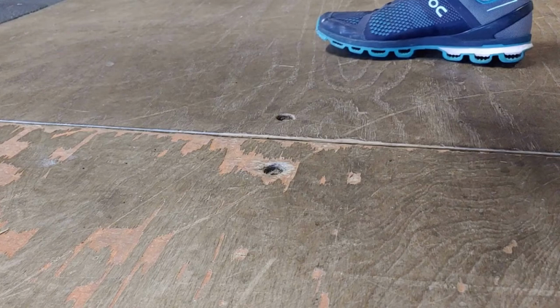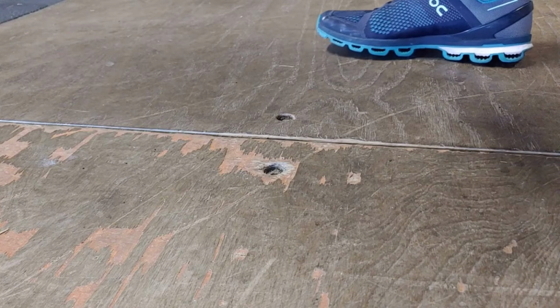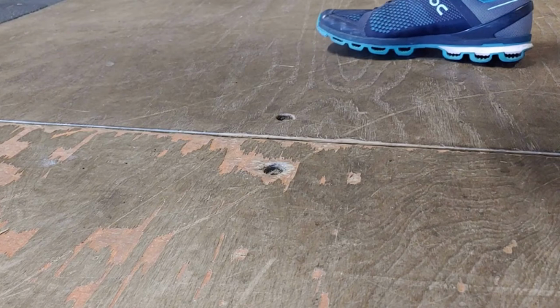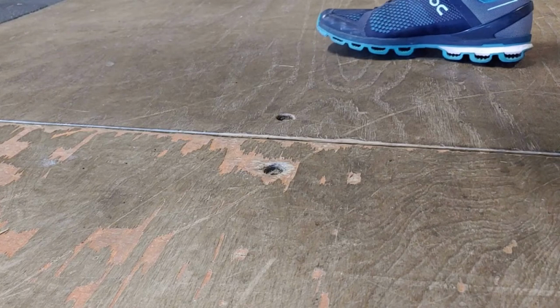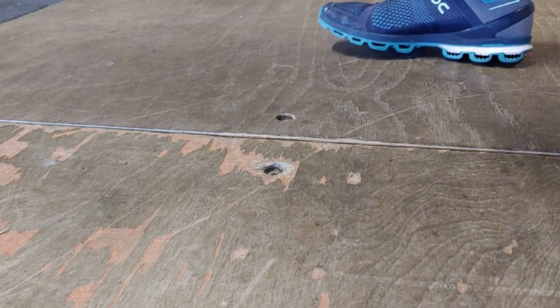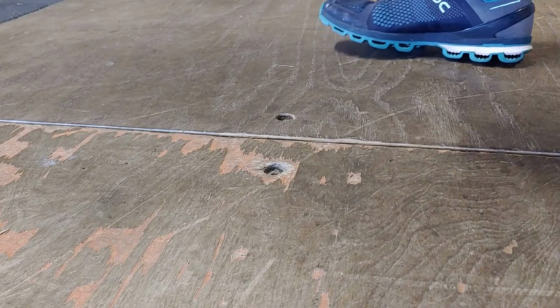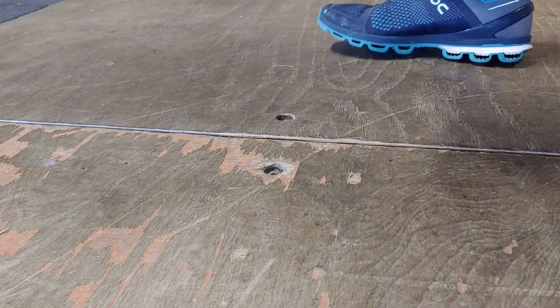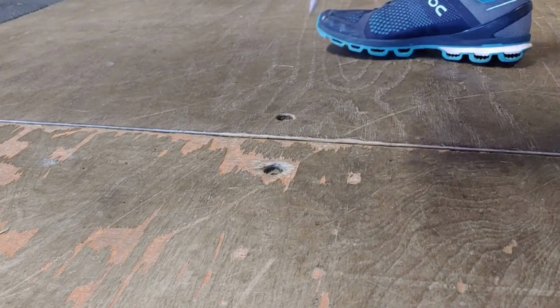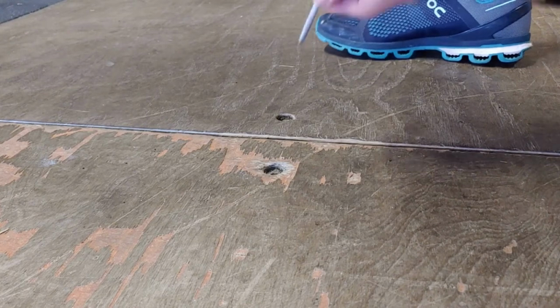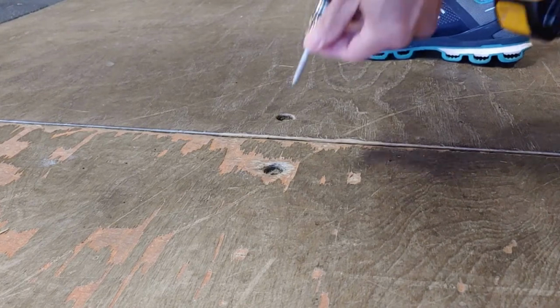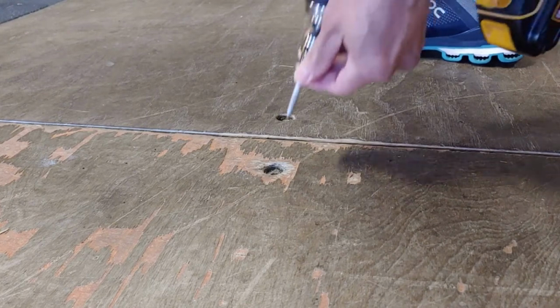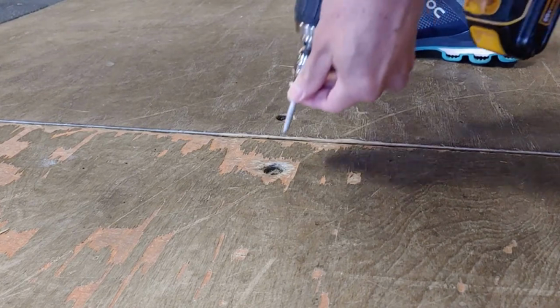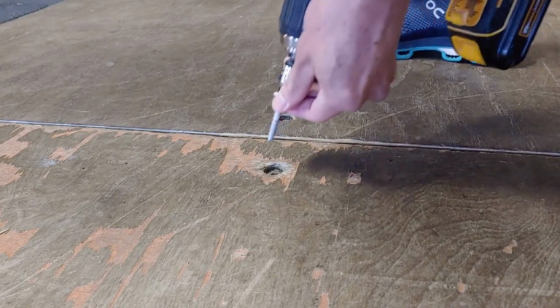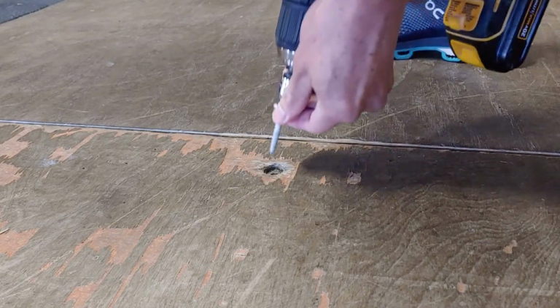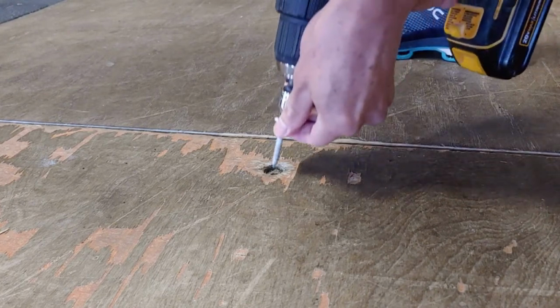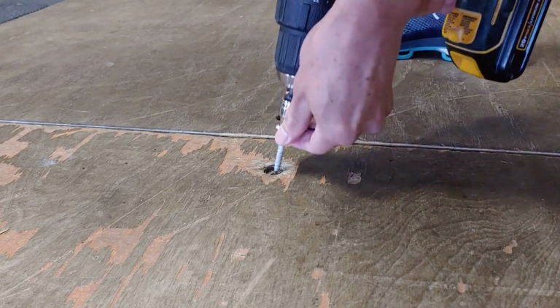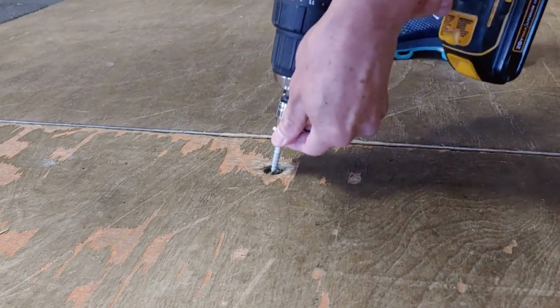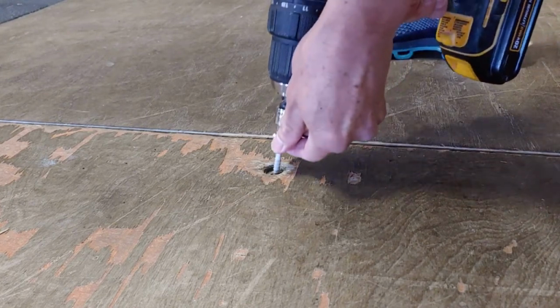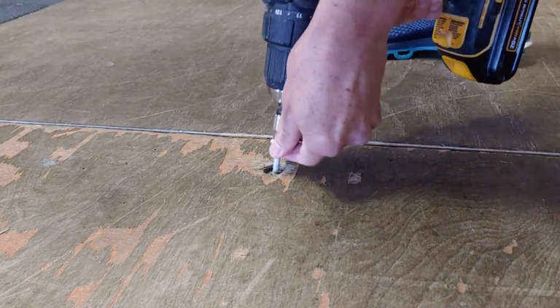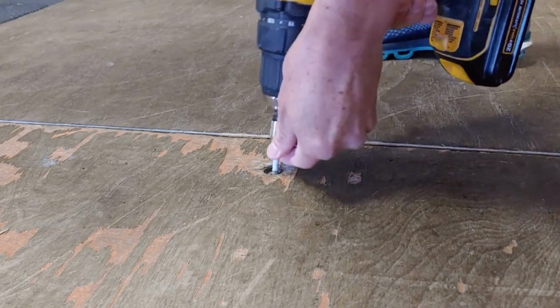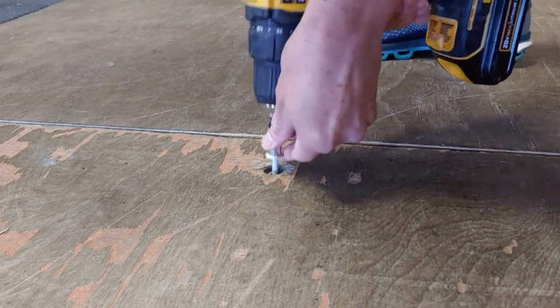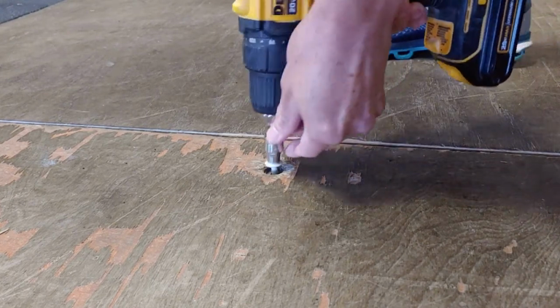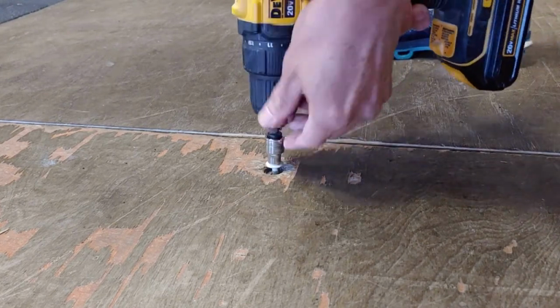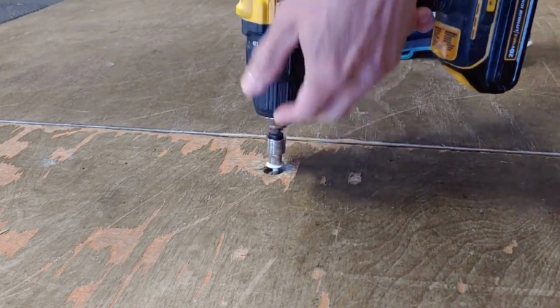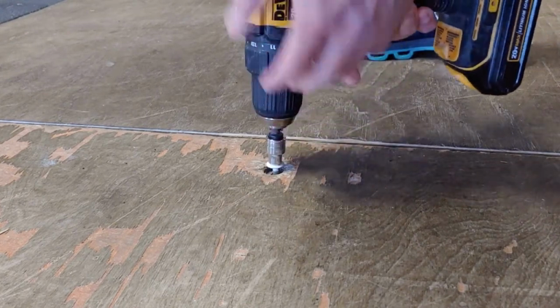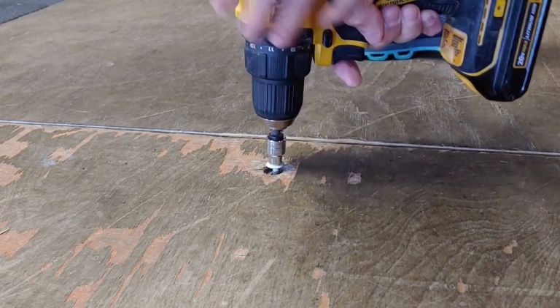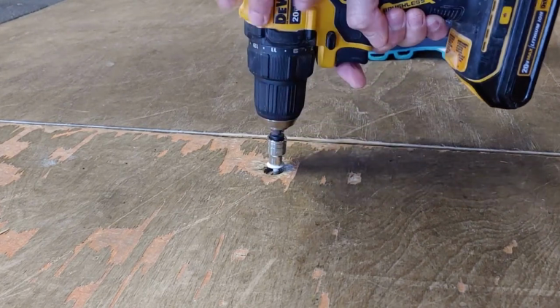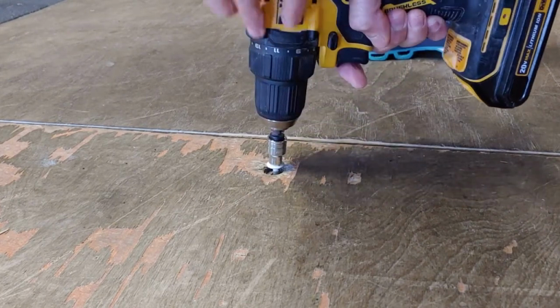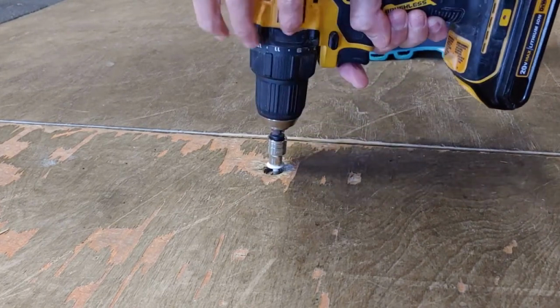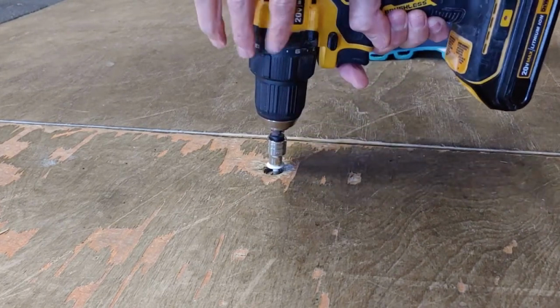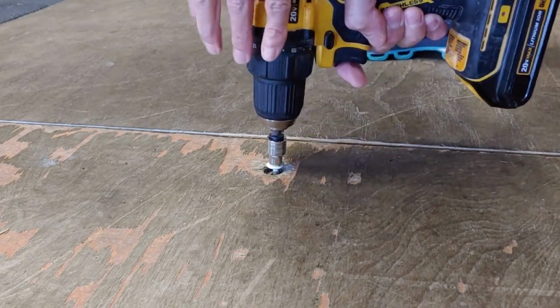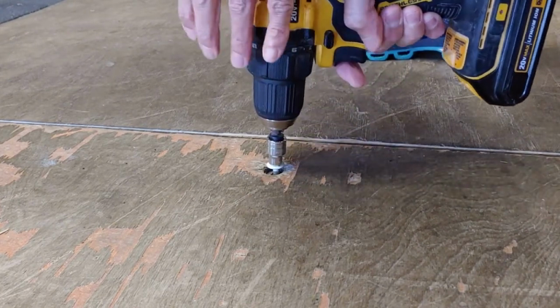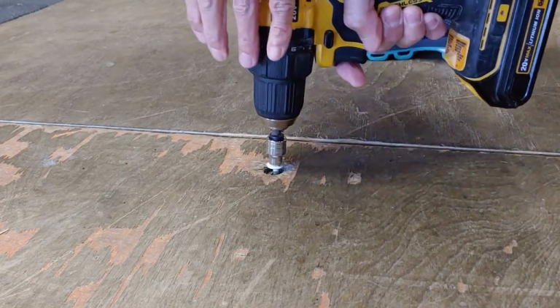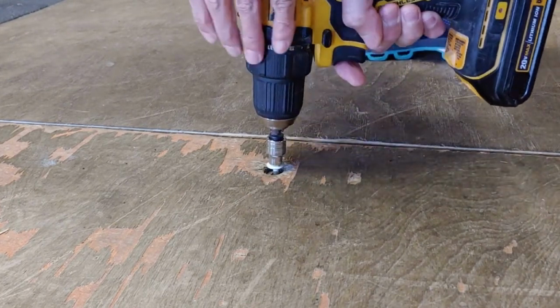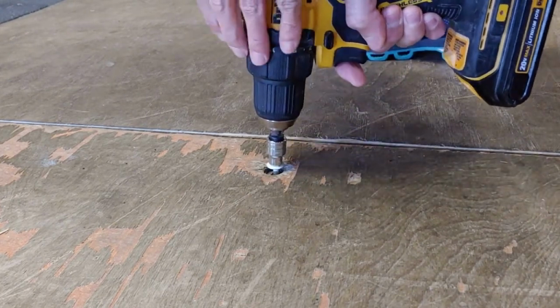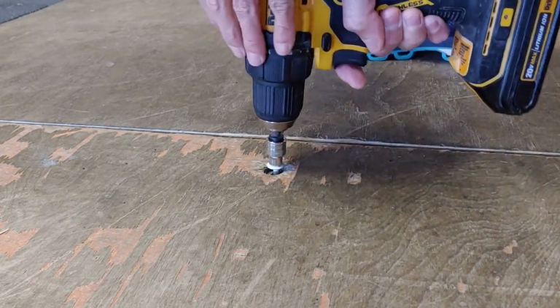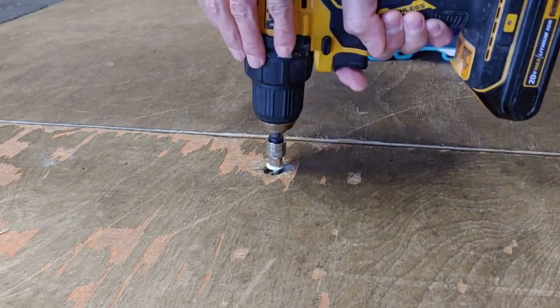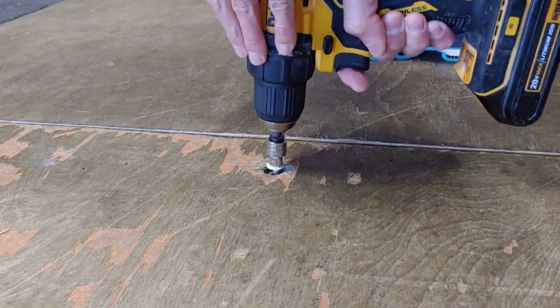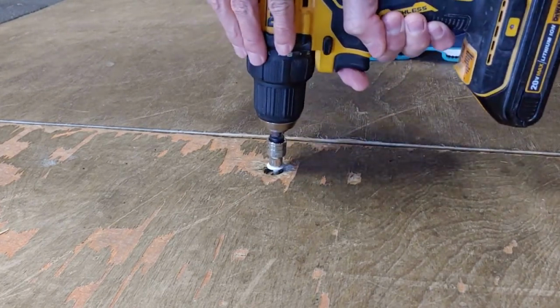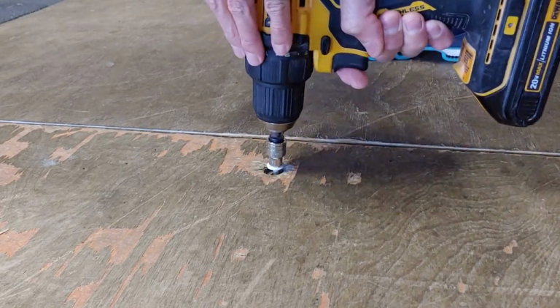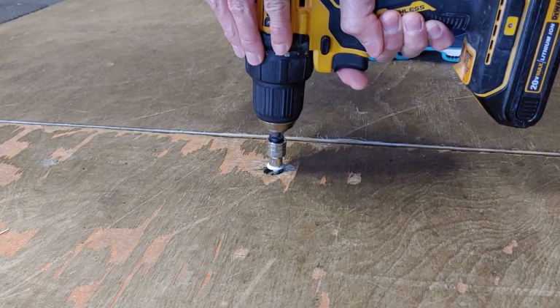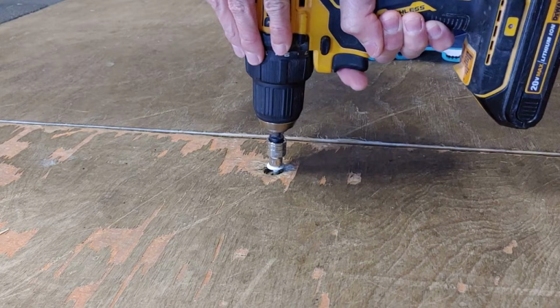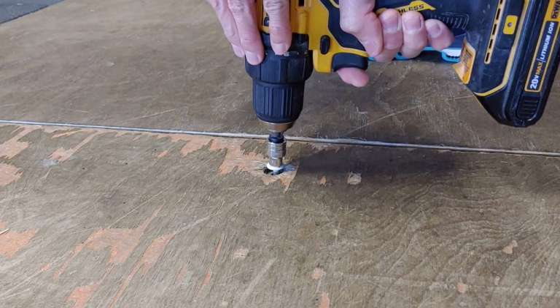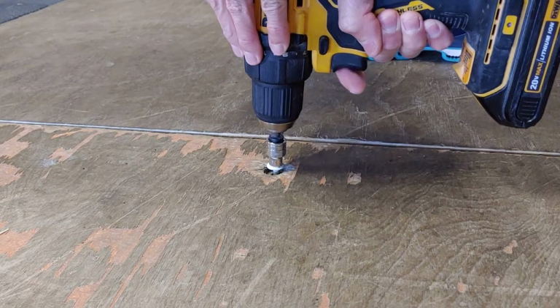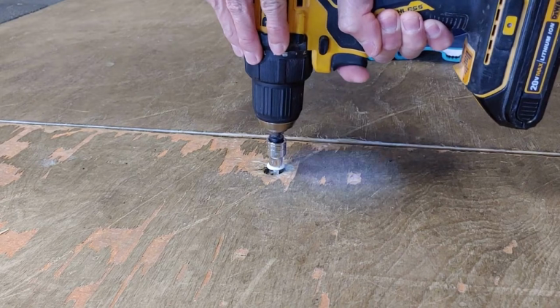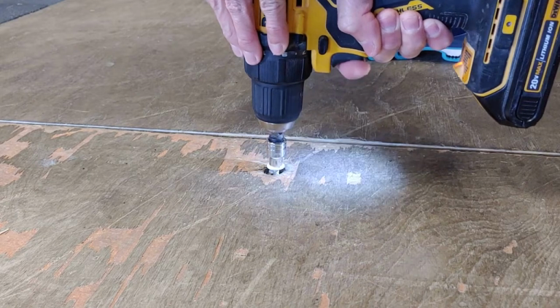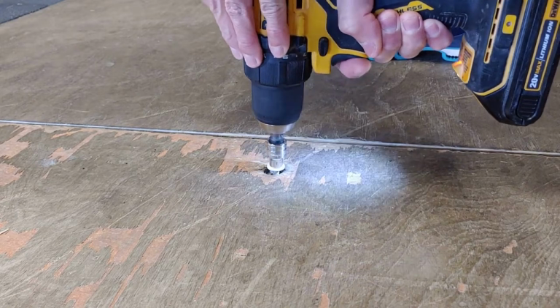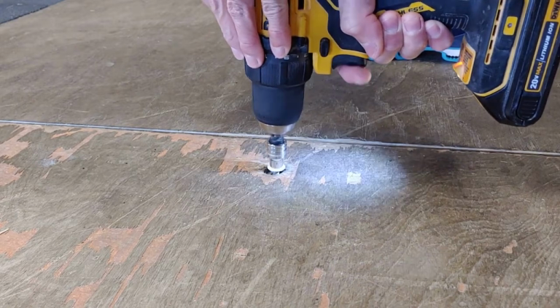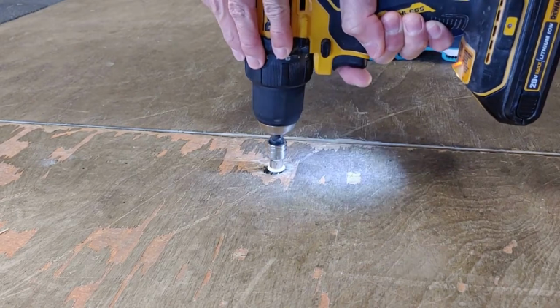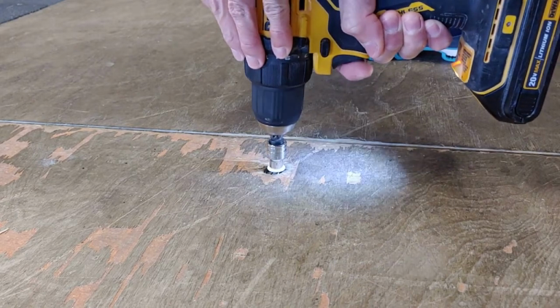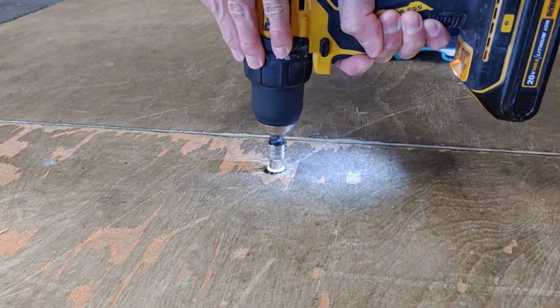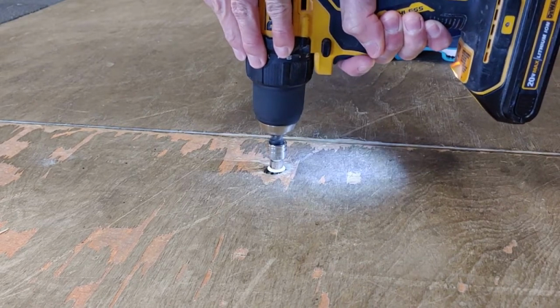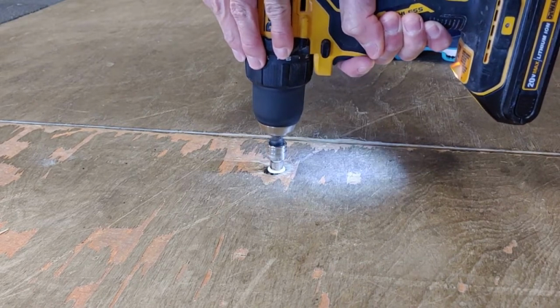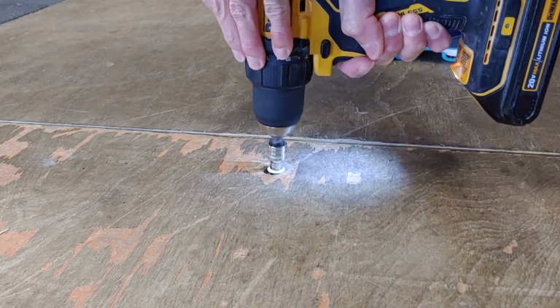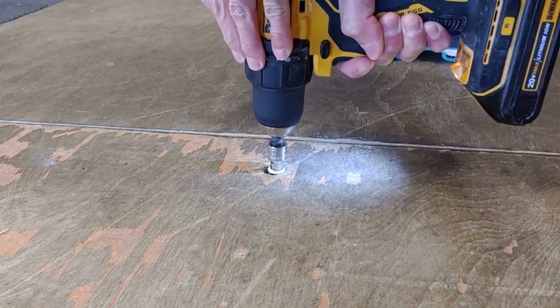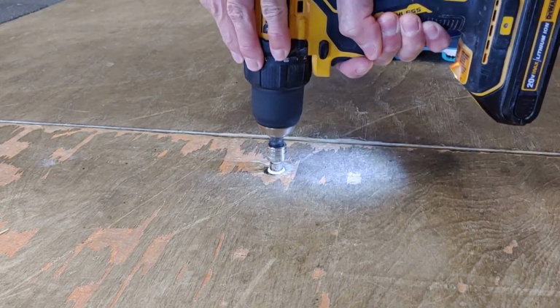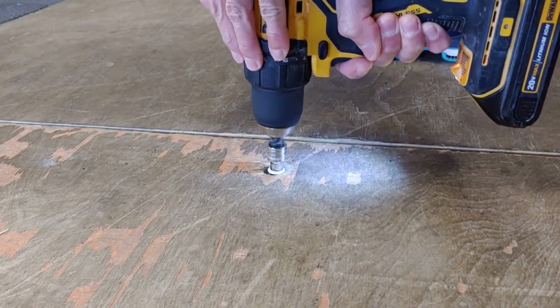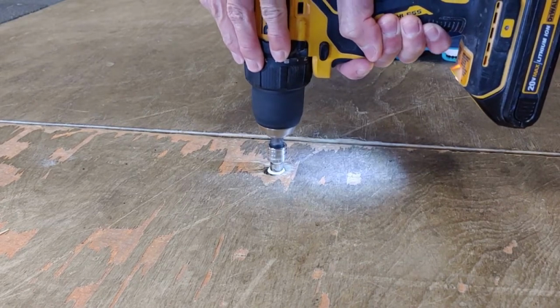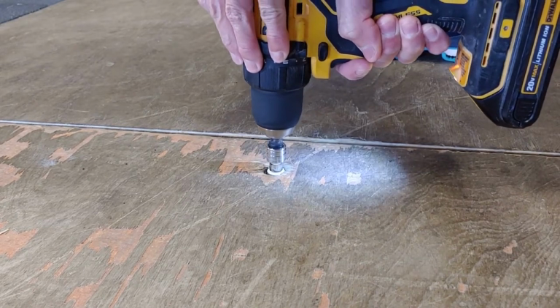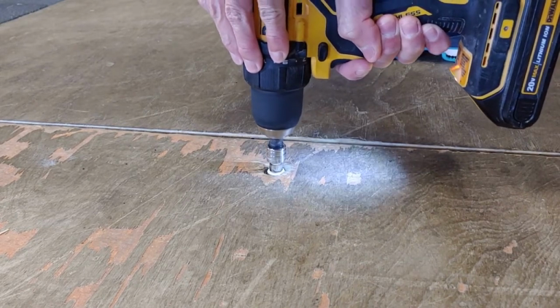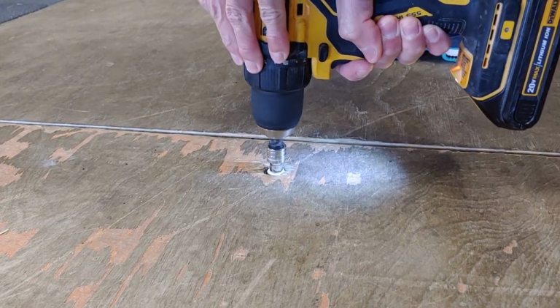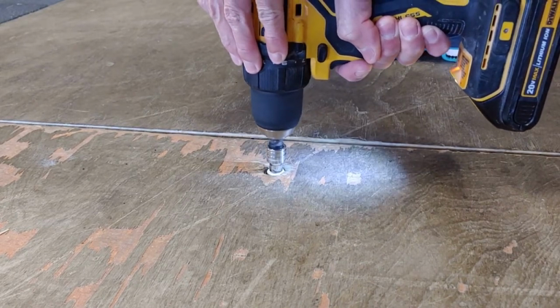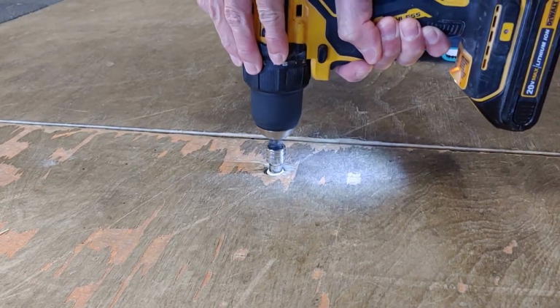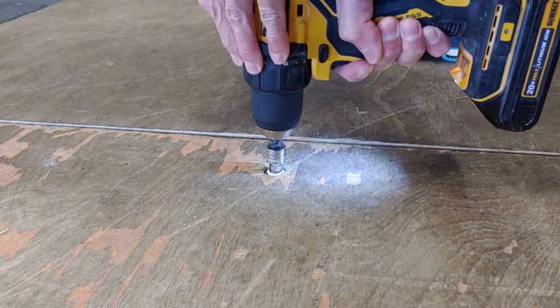Hey, what's going on everybody, this is Super Simple Fixes and today we're going to be showing you how to handle a screw that just keeps spinning. It won't tighten.